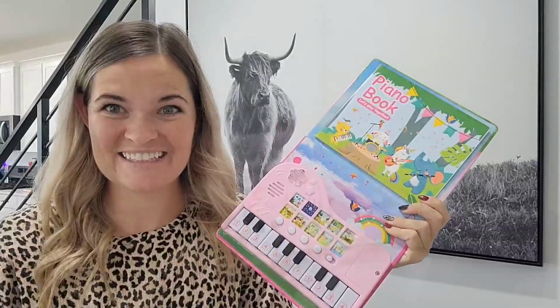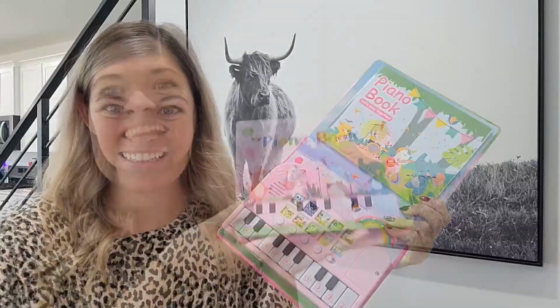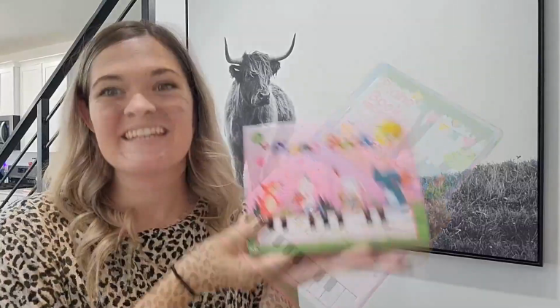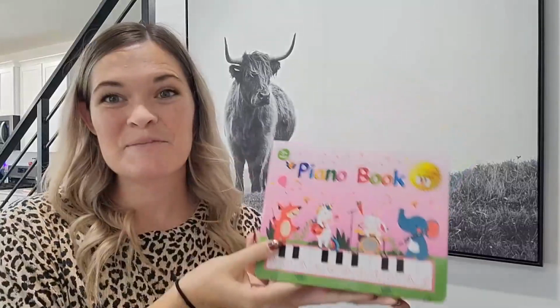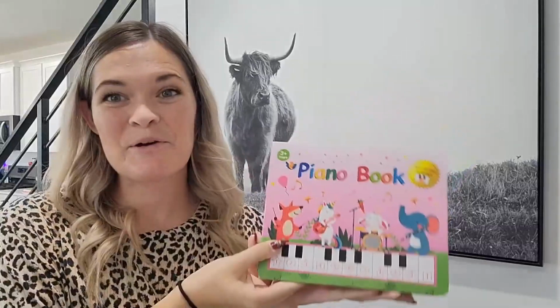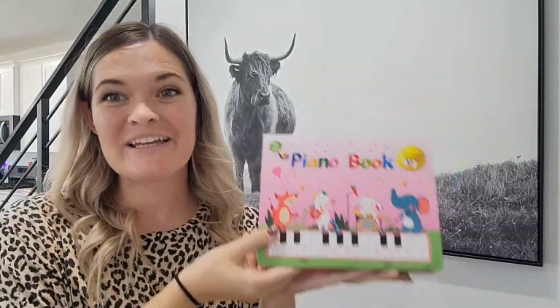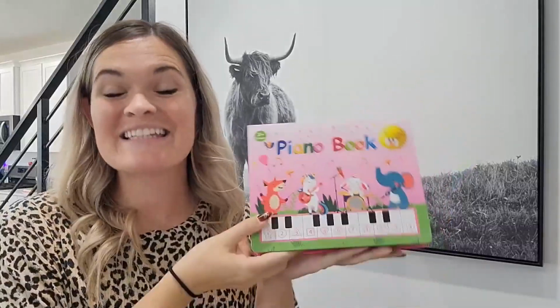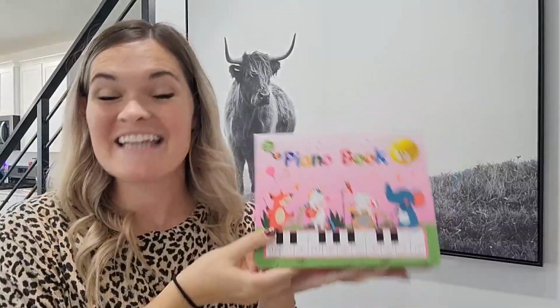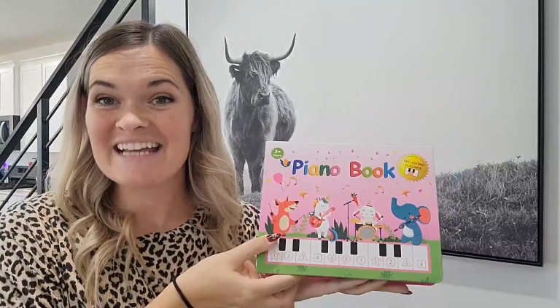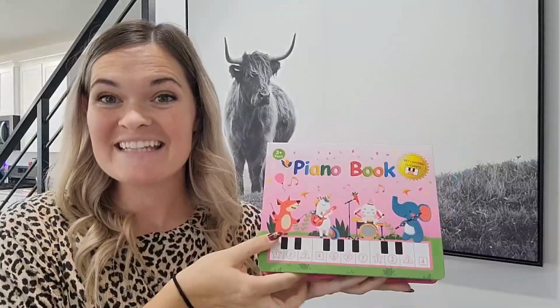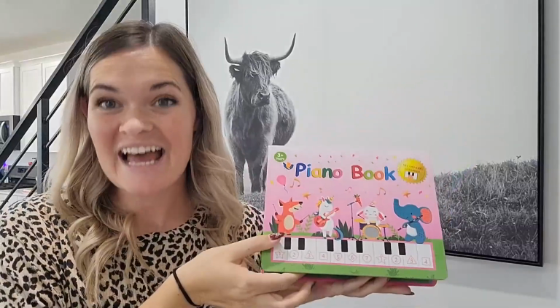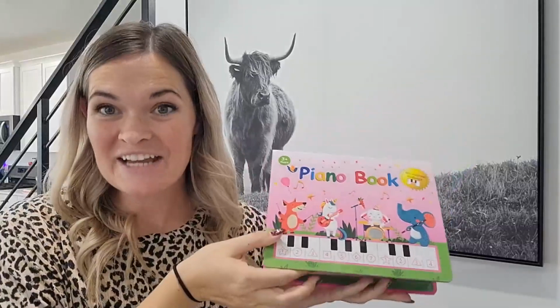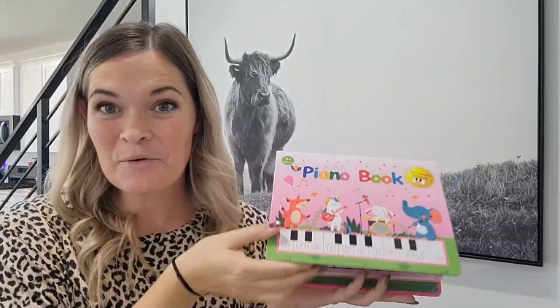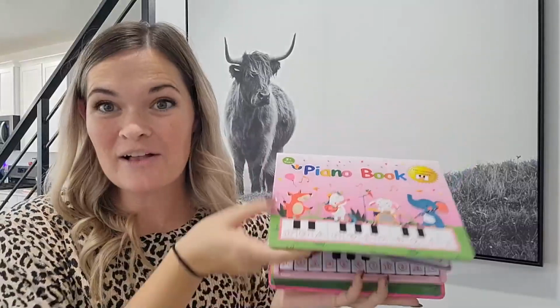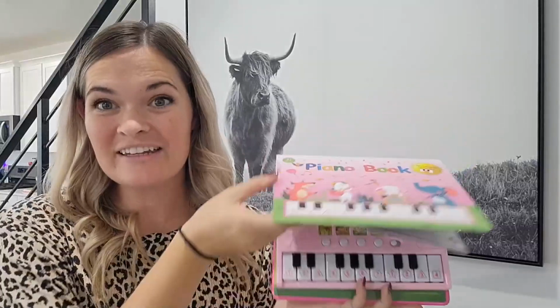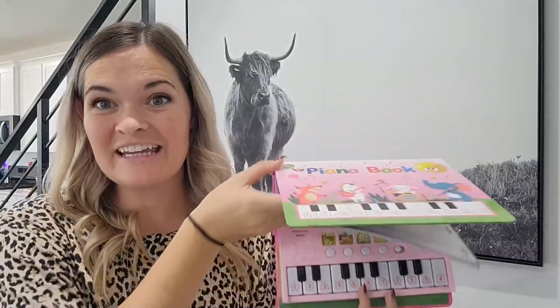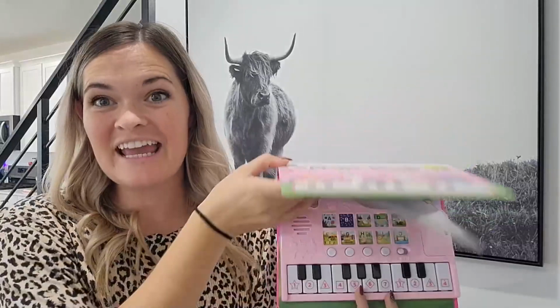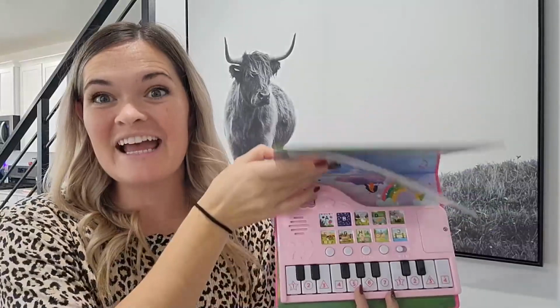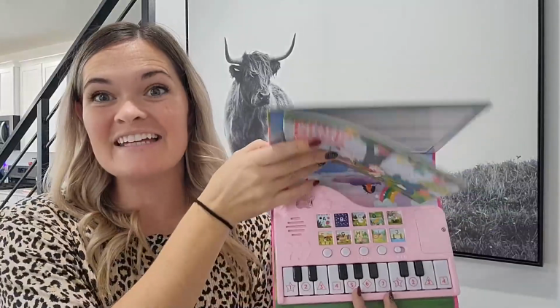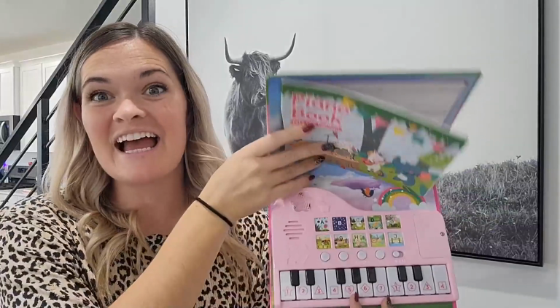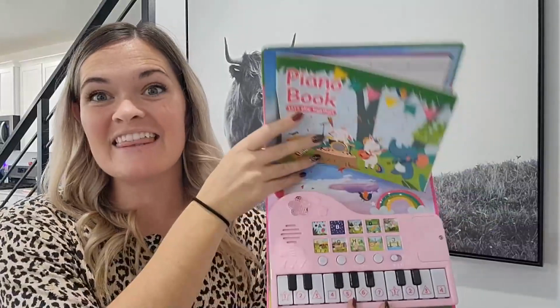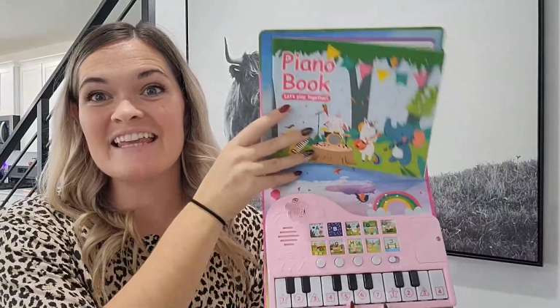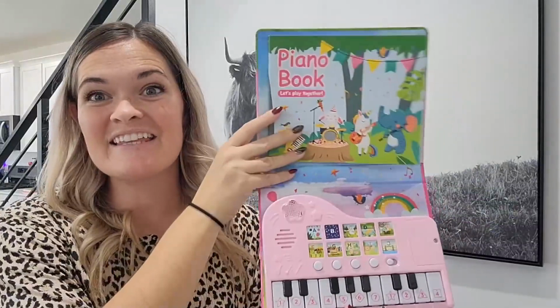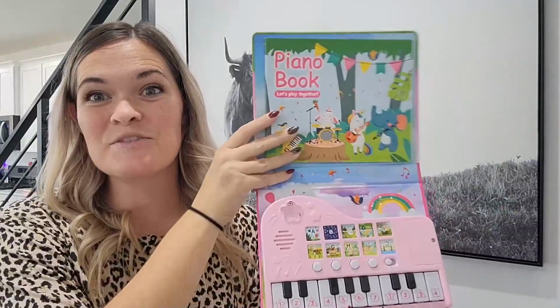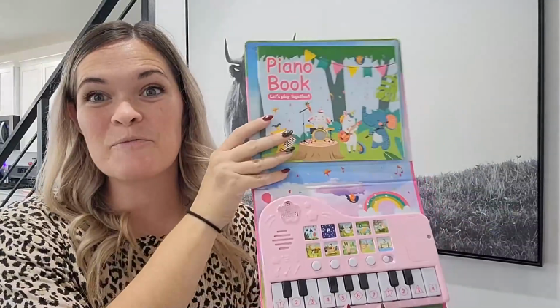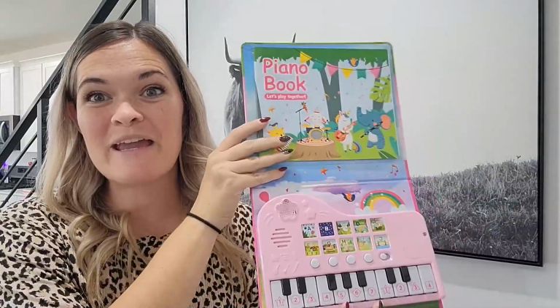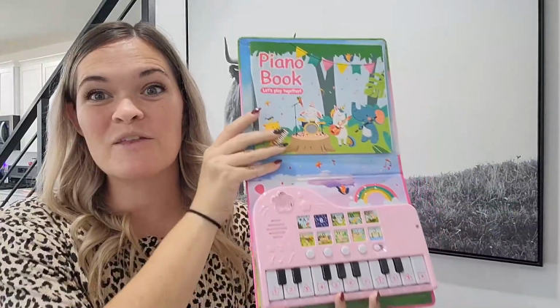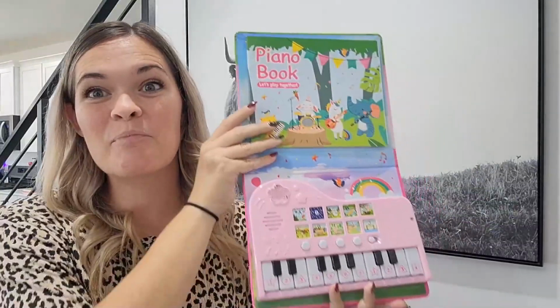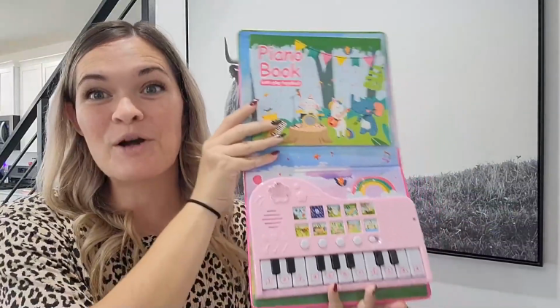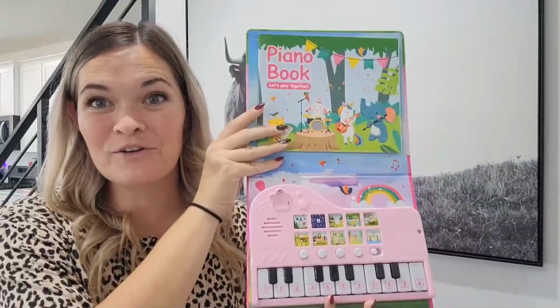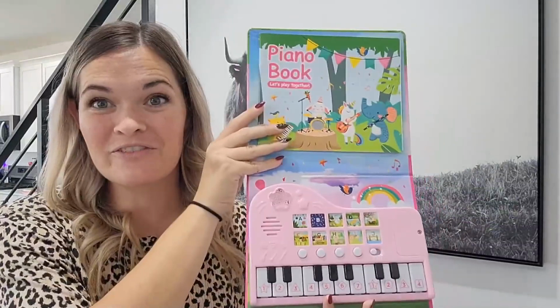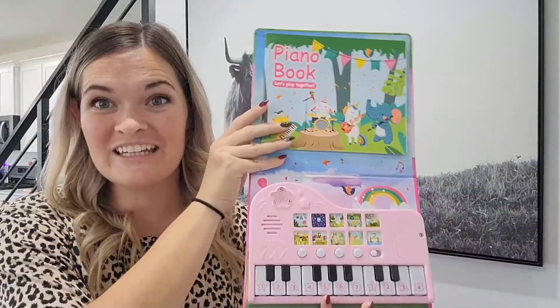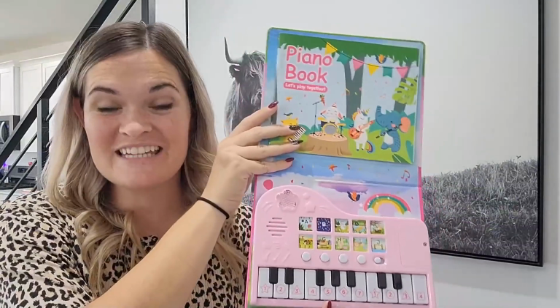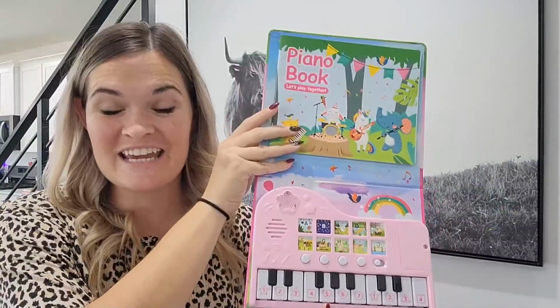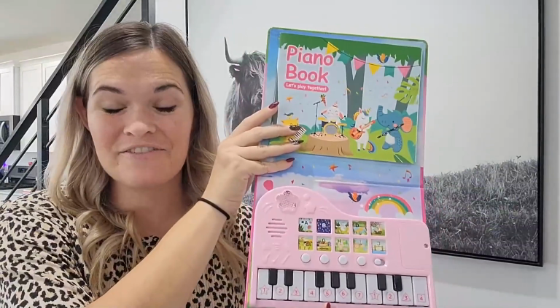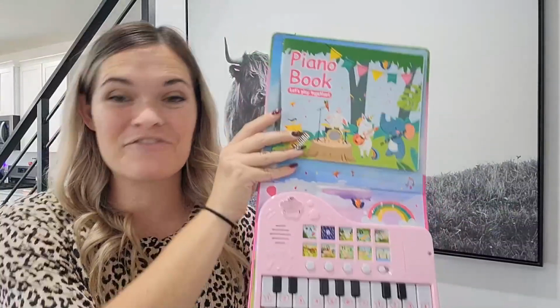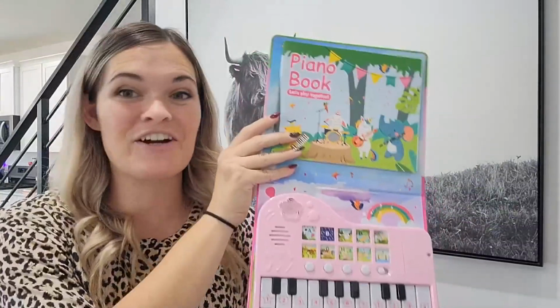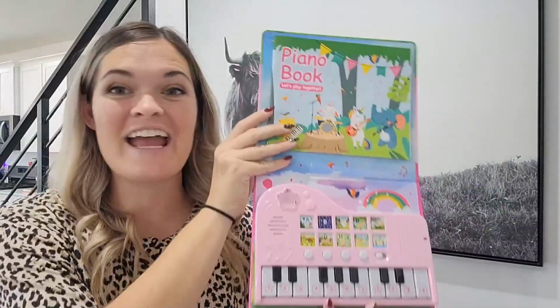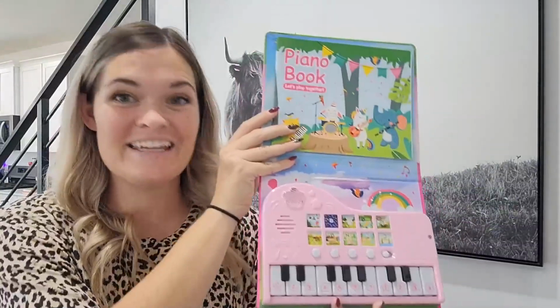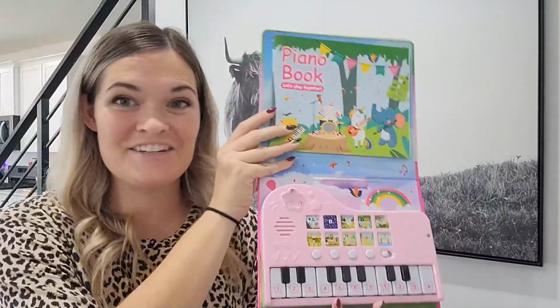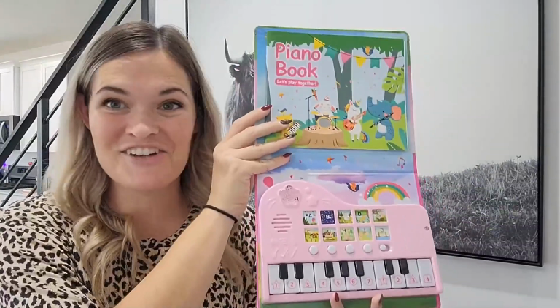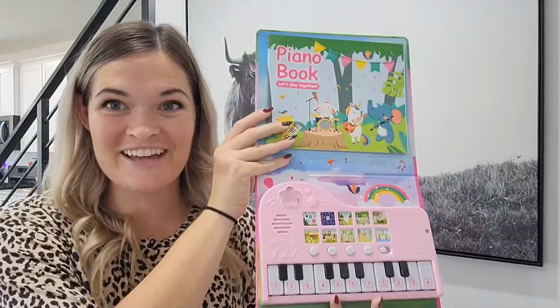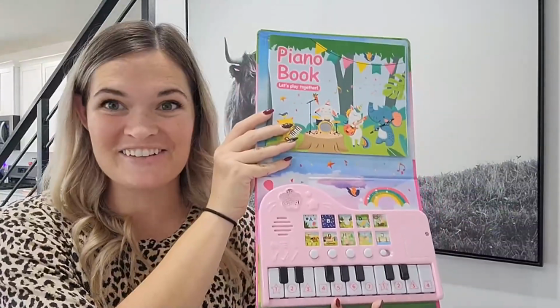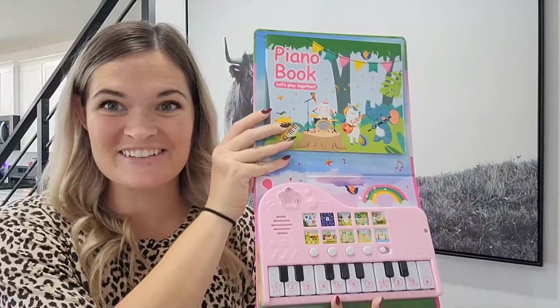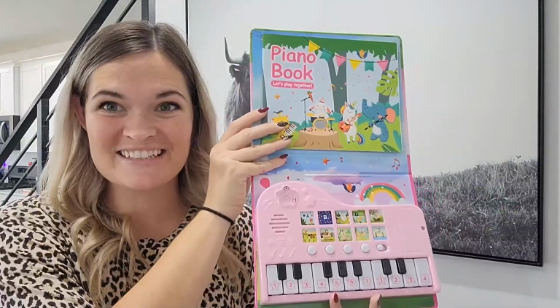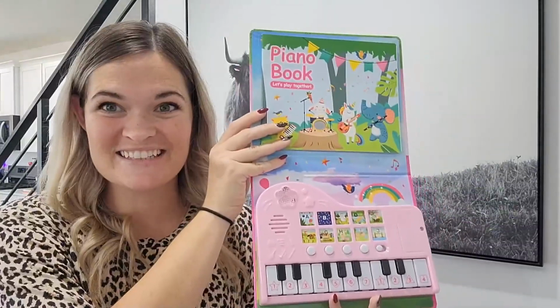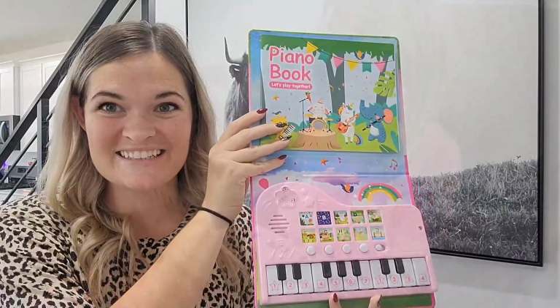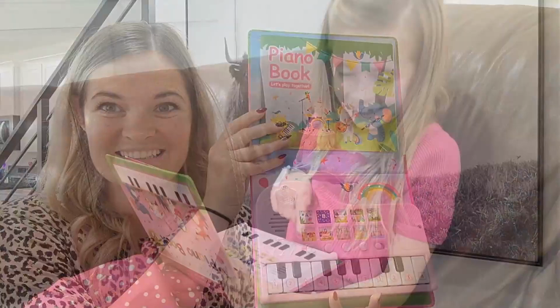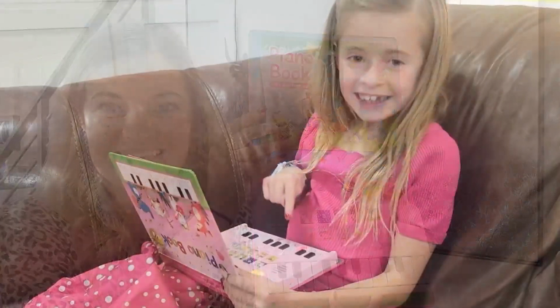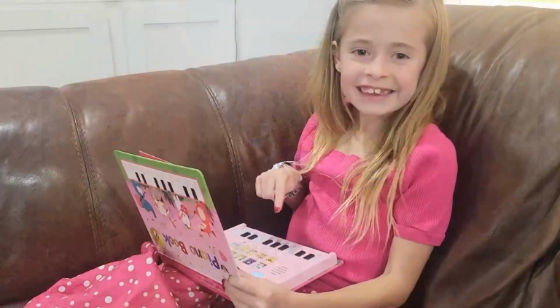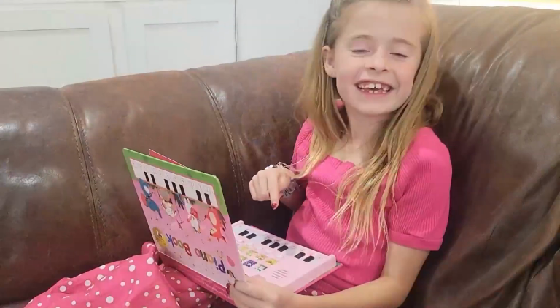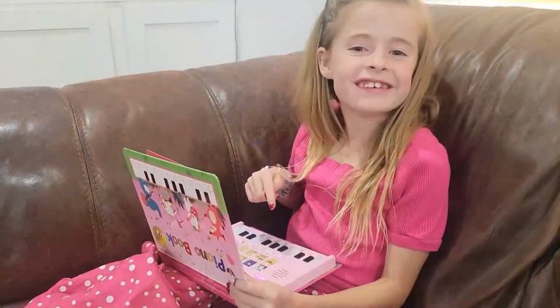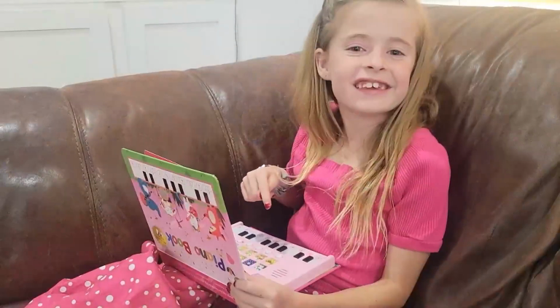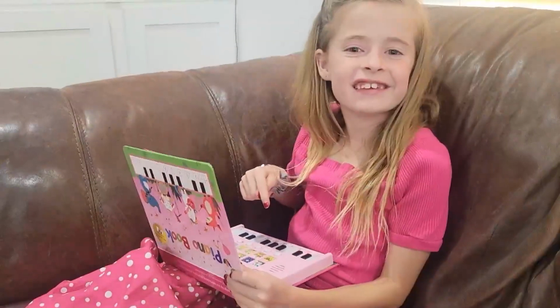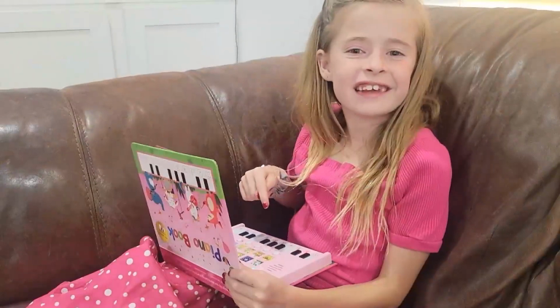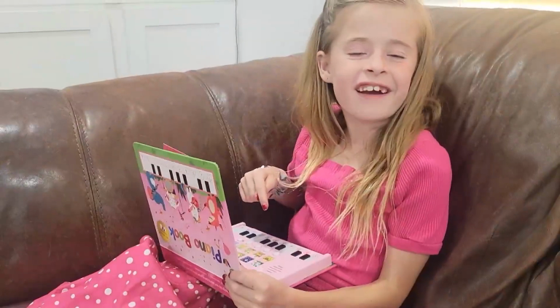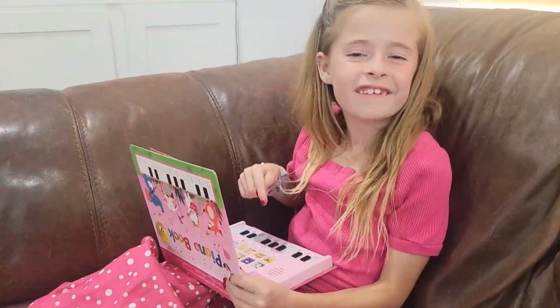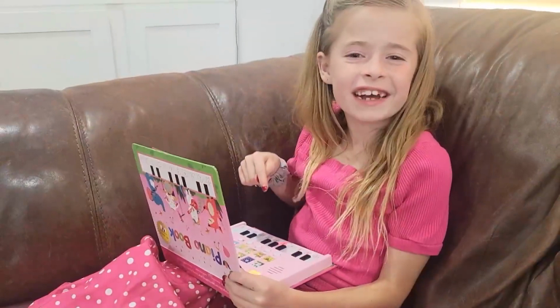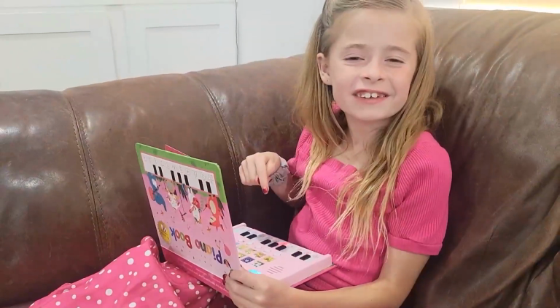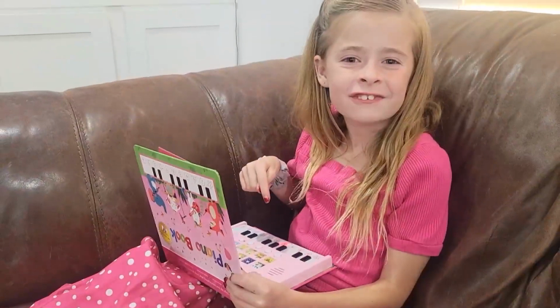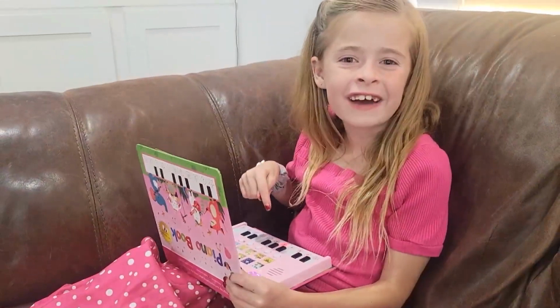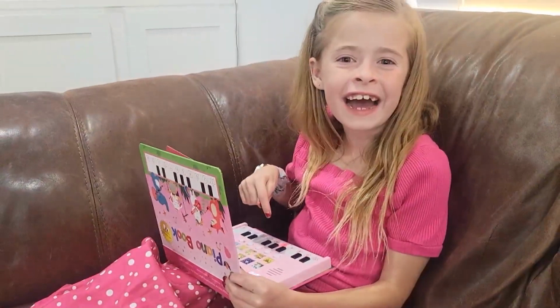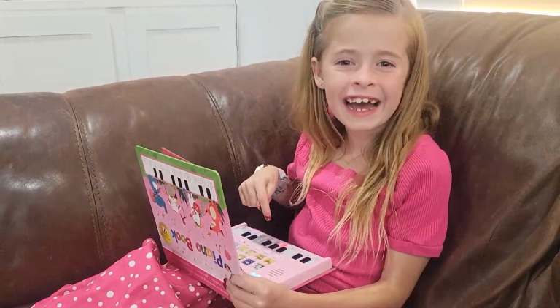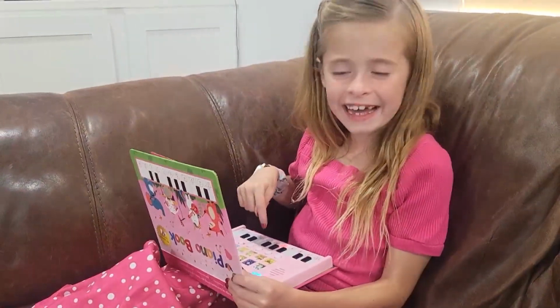This book is nice, high quality, and I think this would make the perfect gift for any child. This is so much fun!